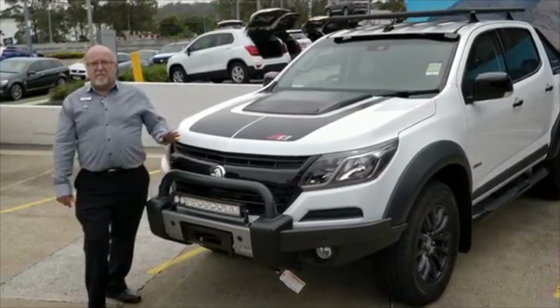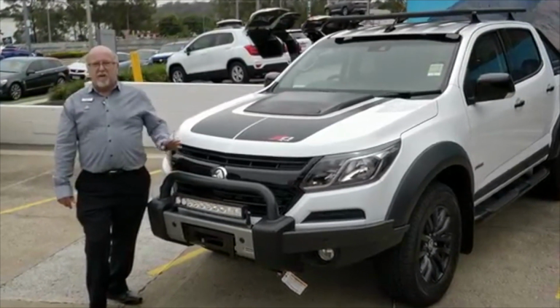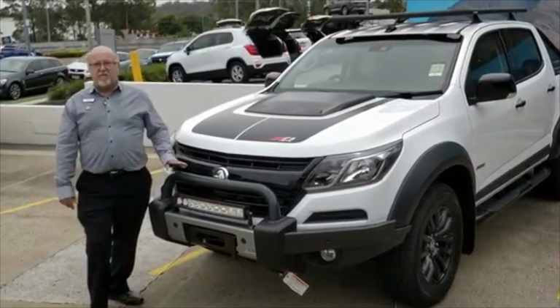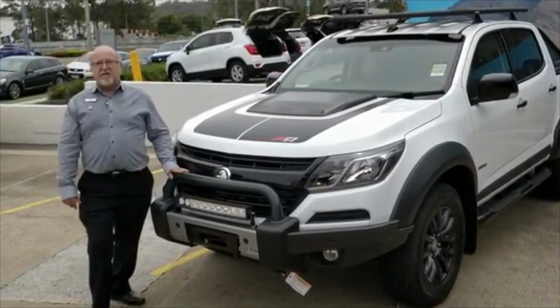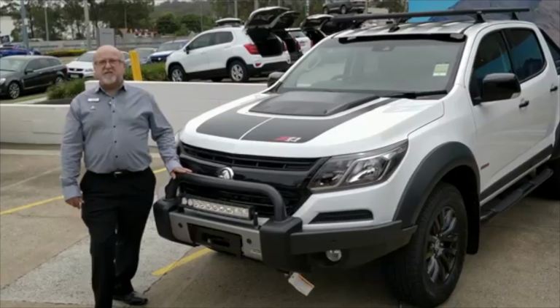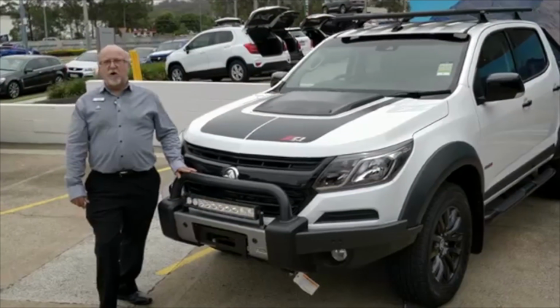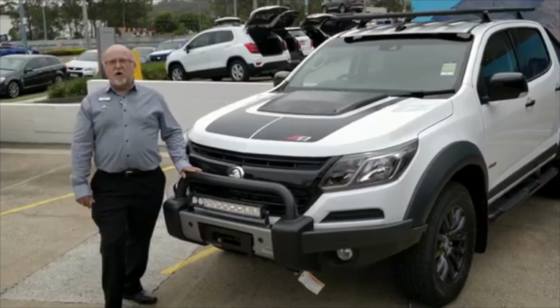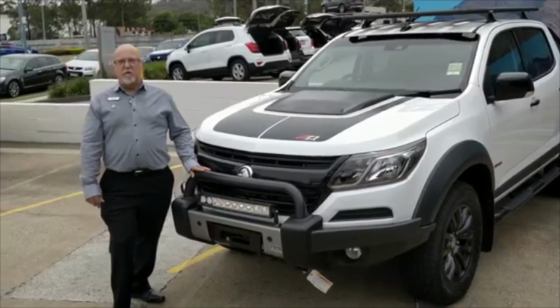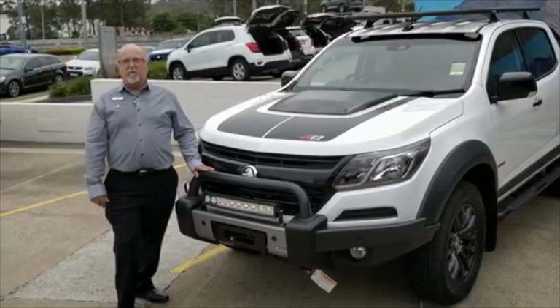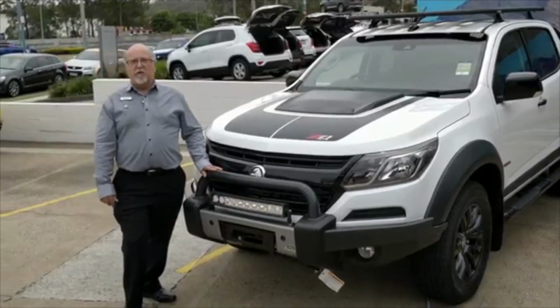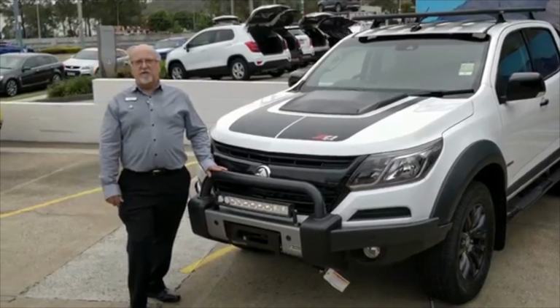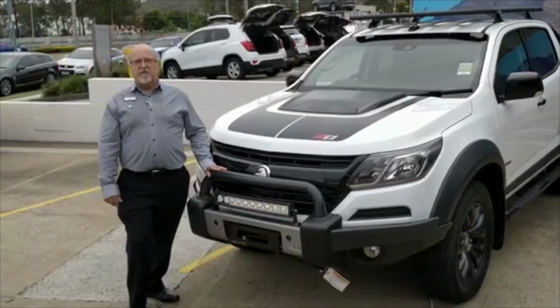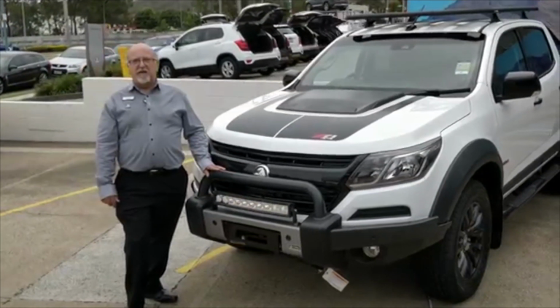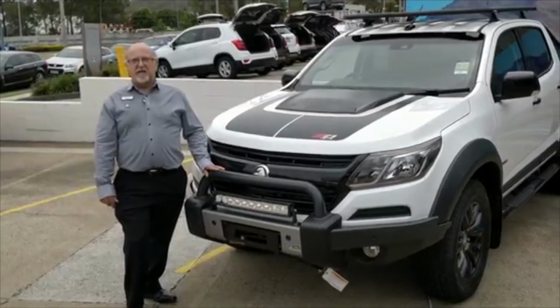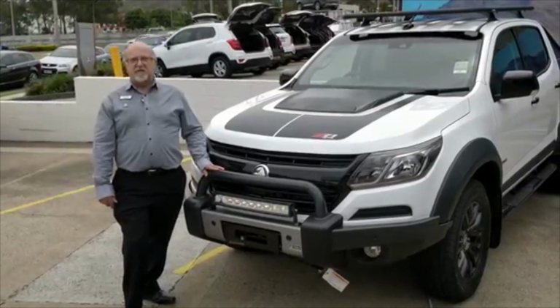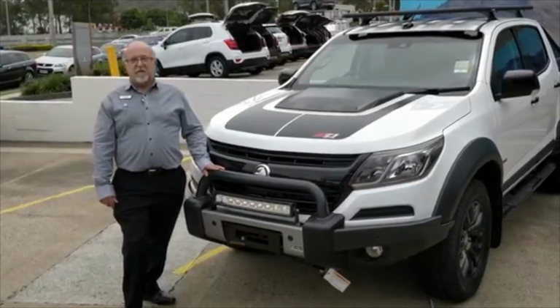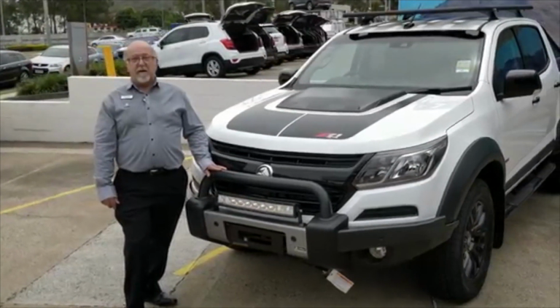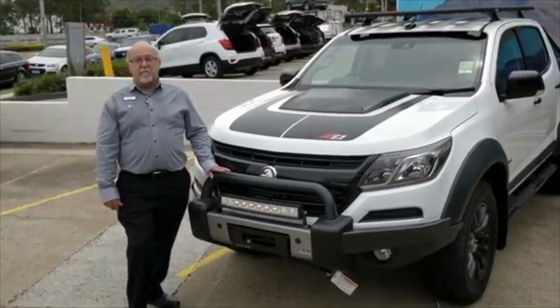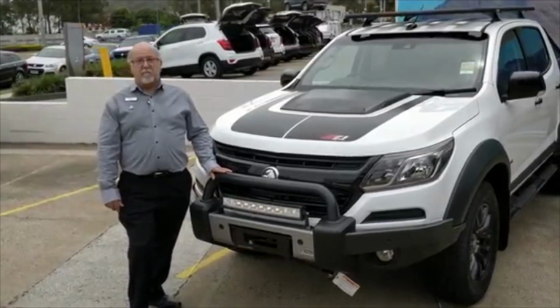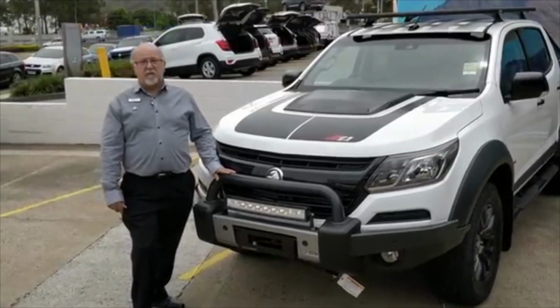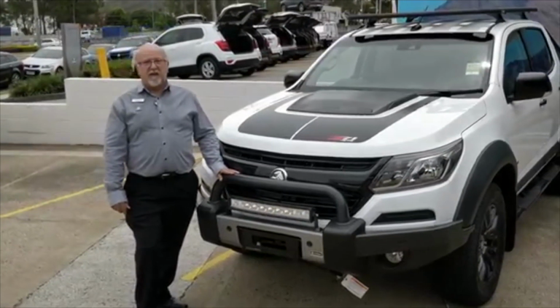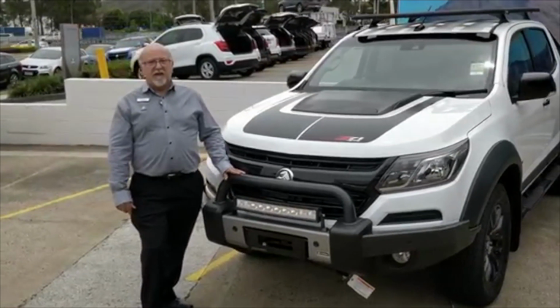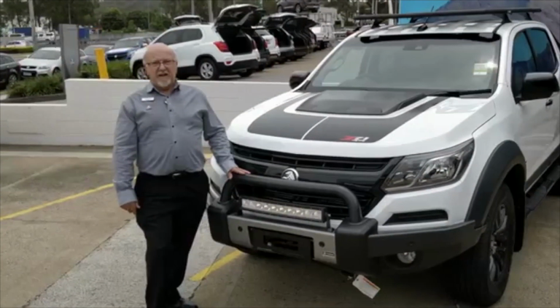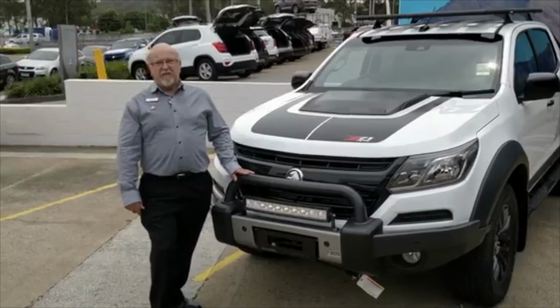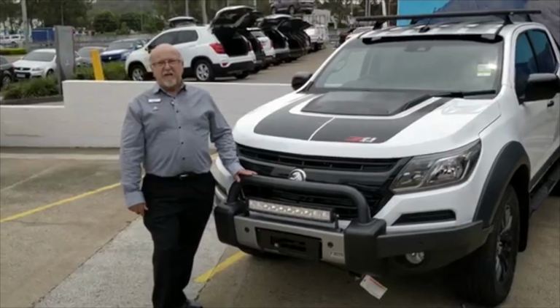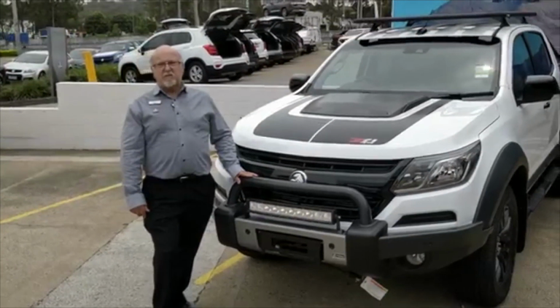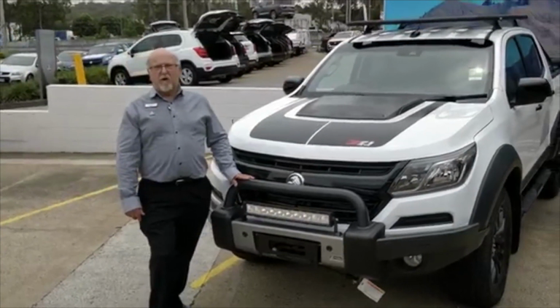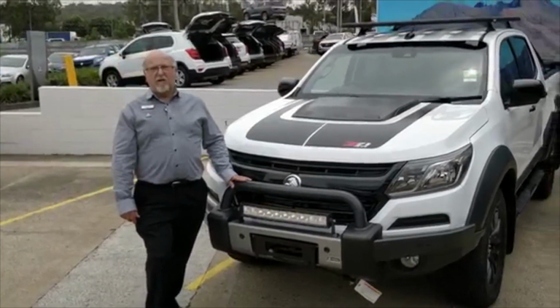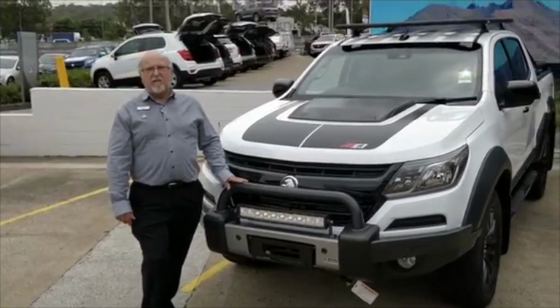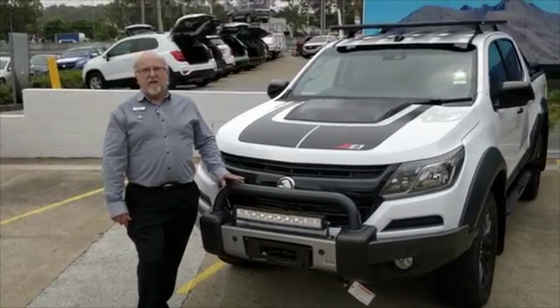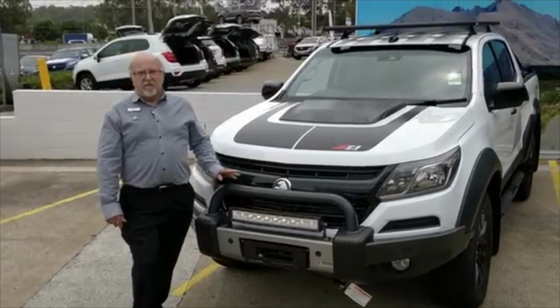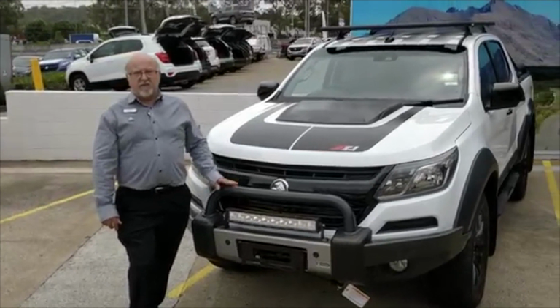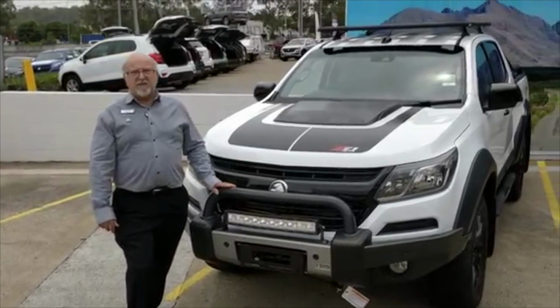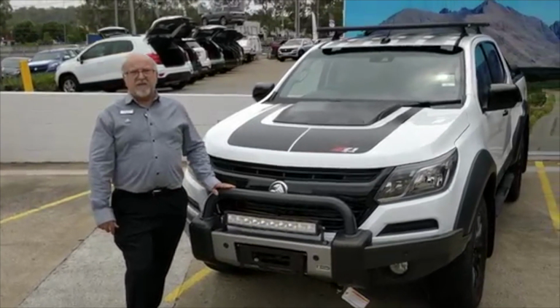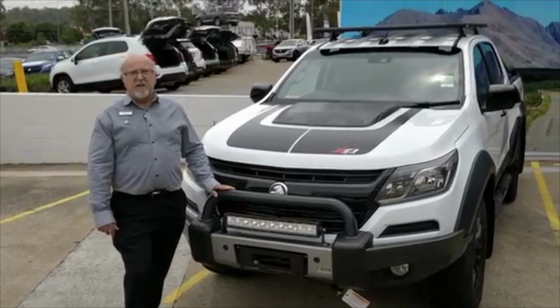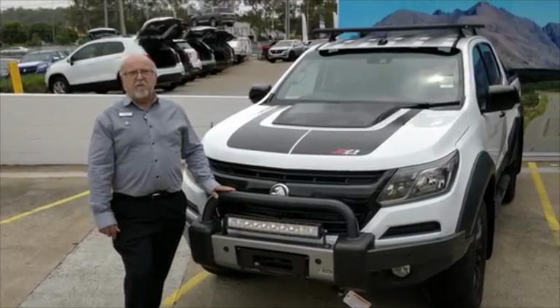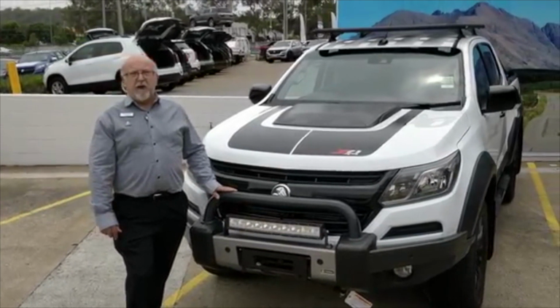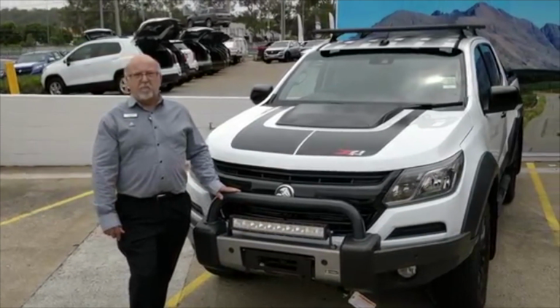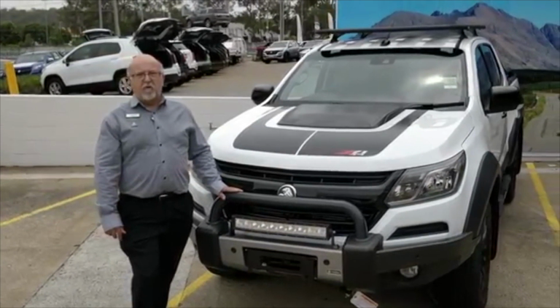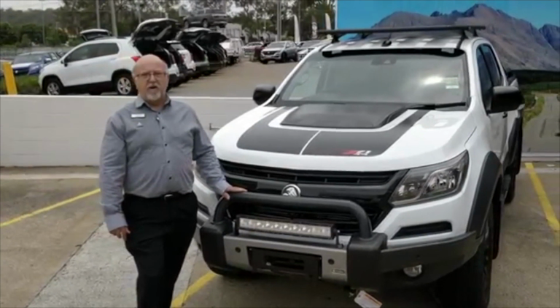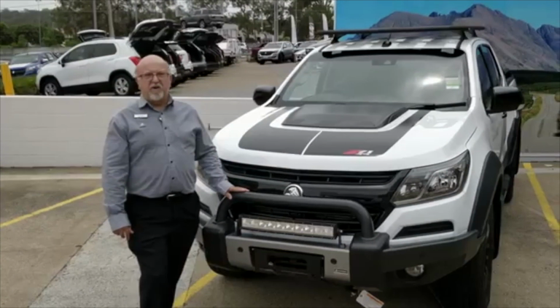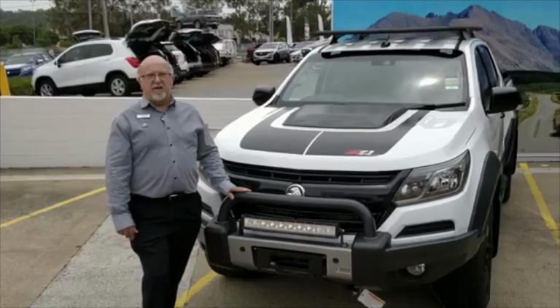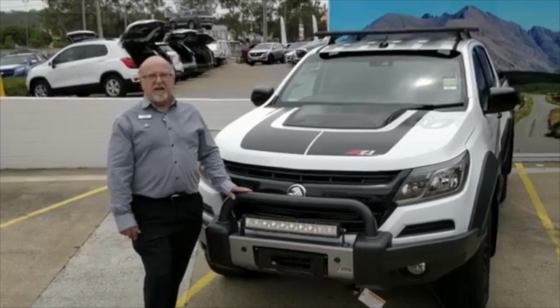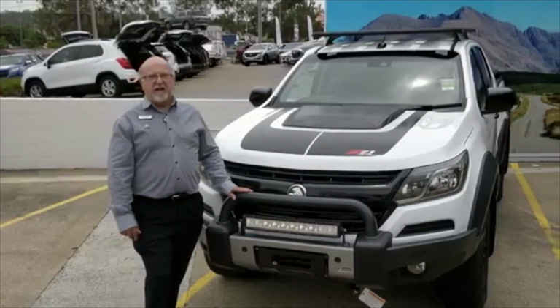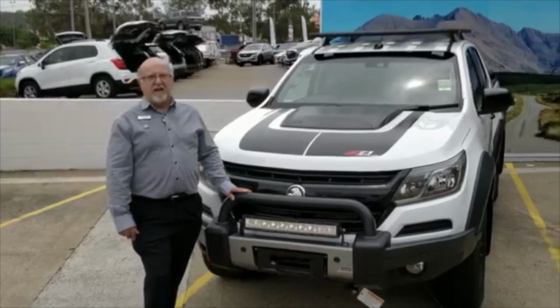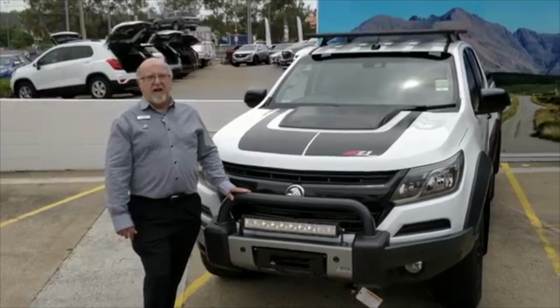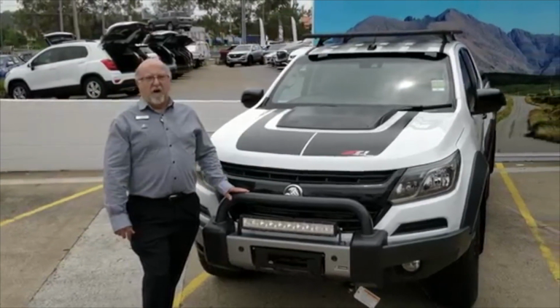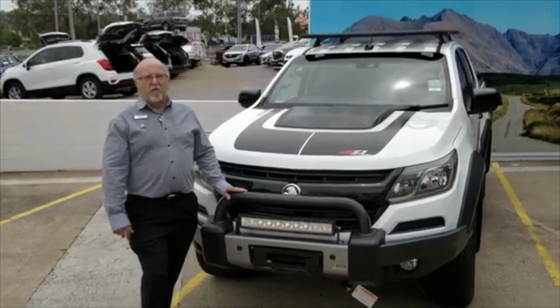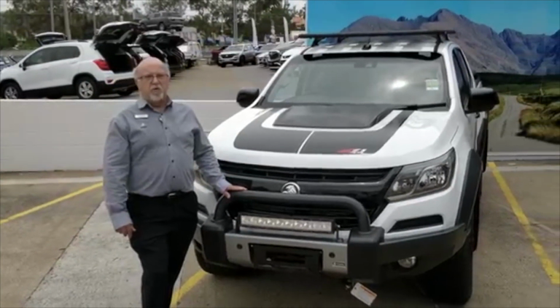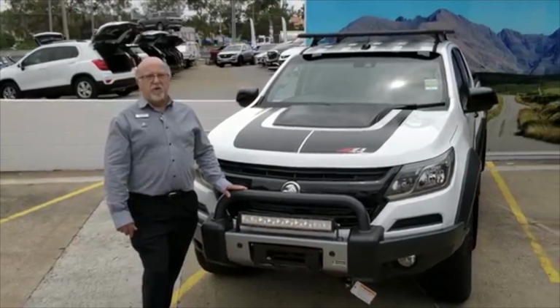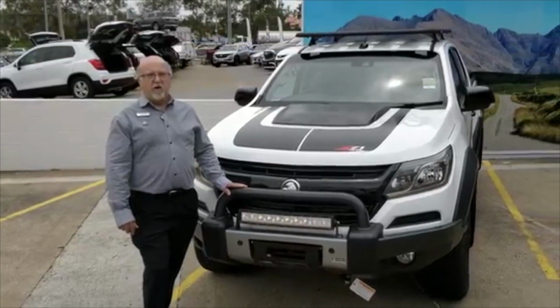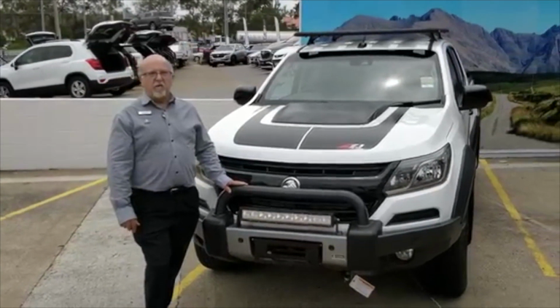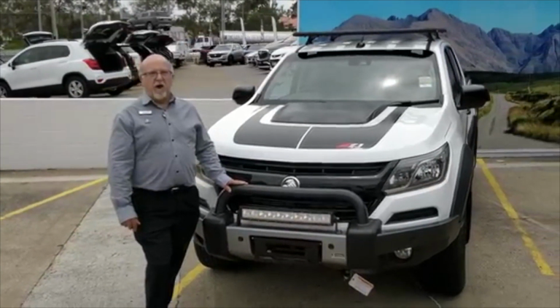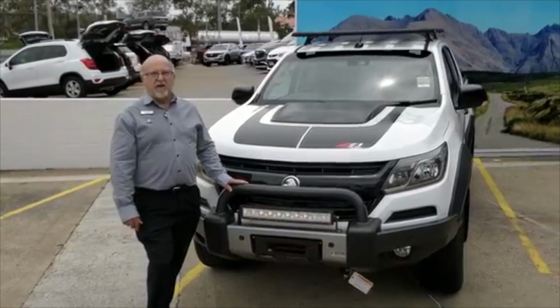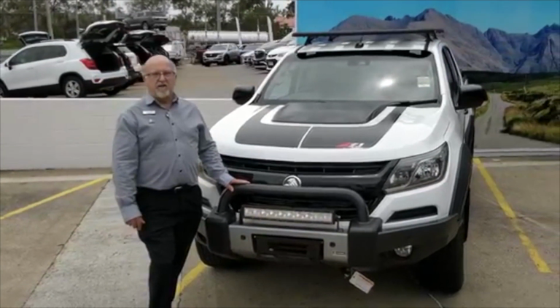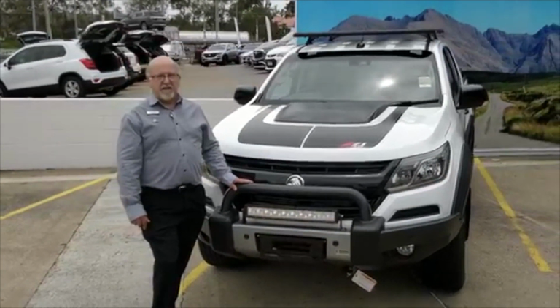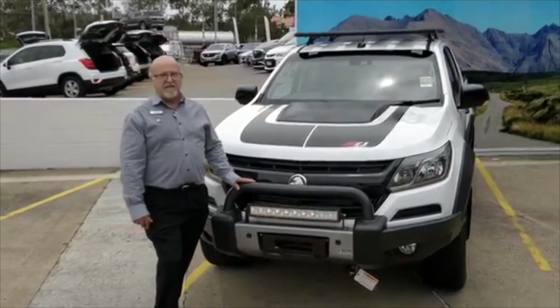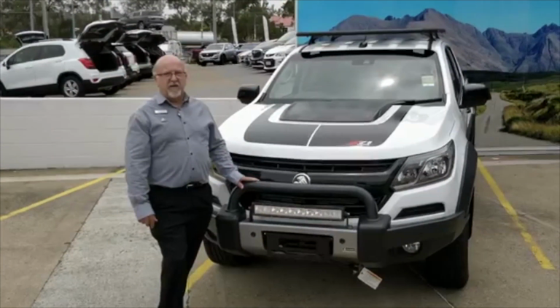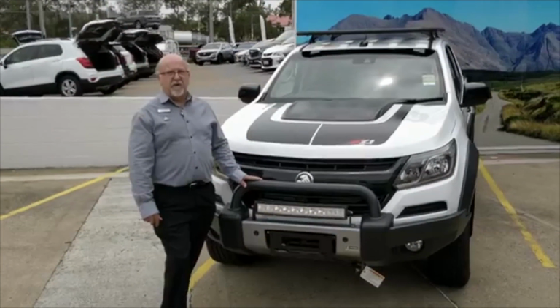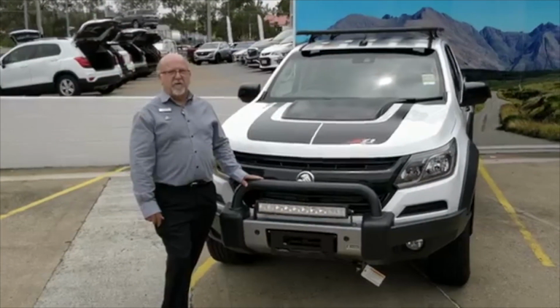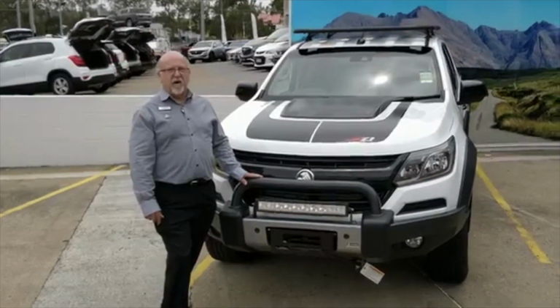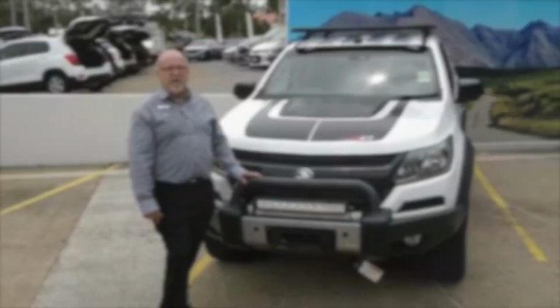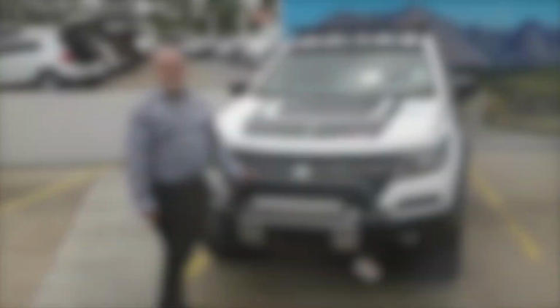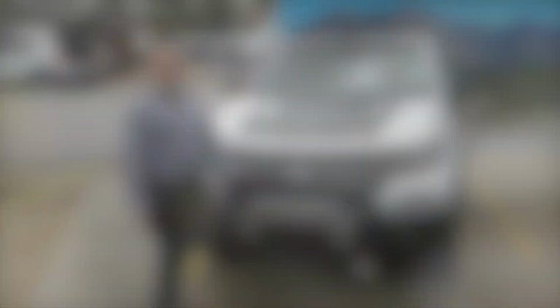But this time we've gone to the extreme. This is the new MY19 Holden Colorado Z71 Extreme.